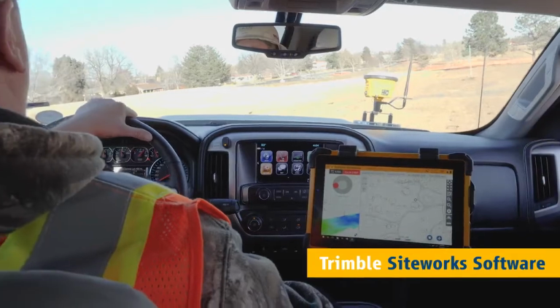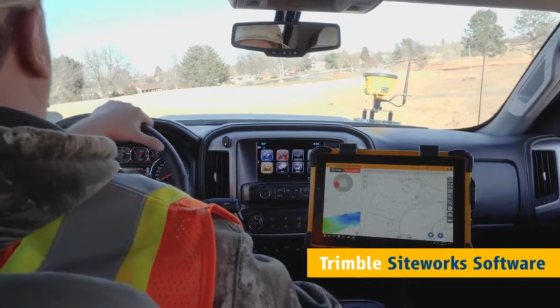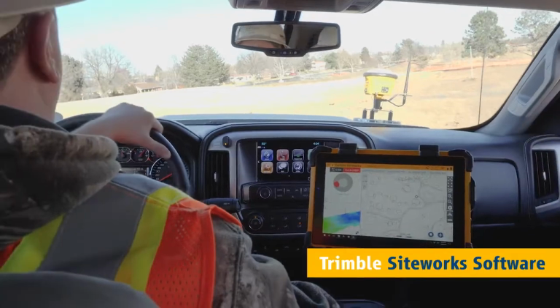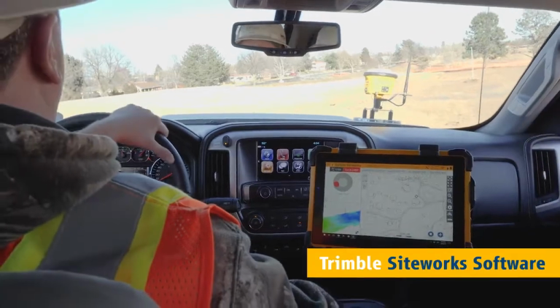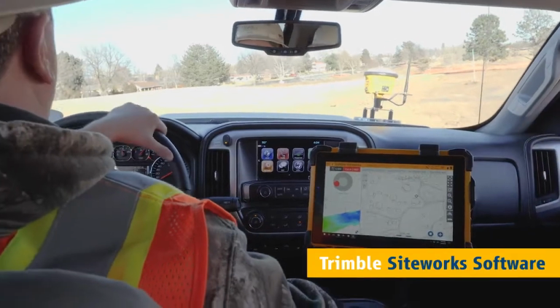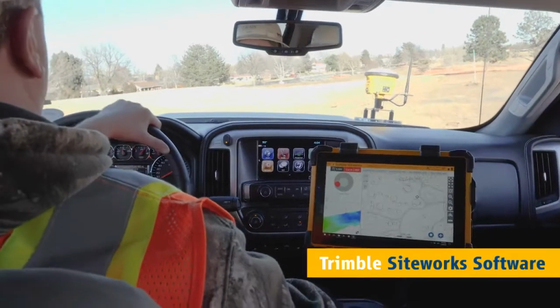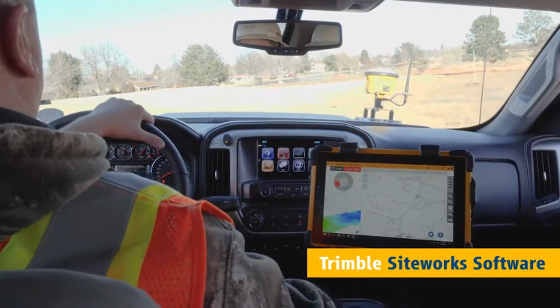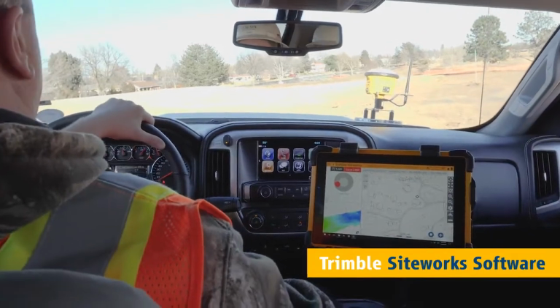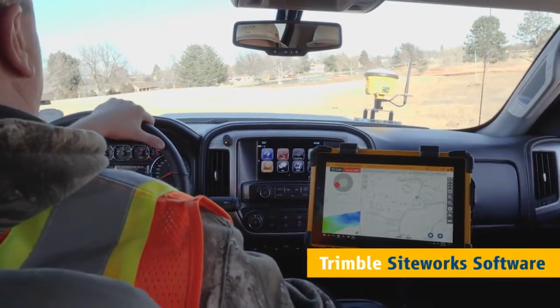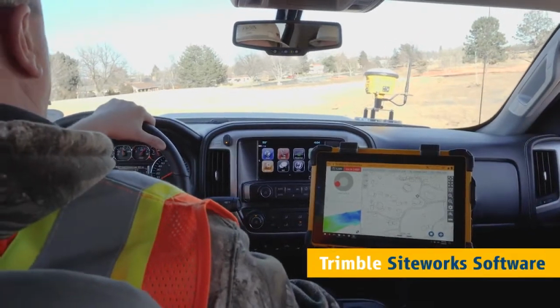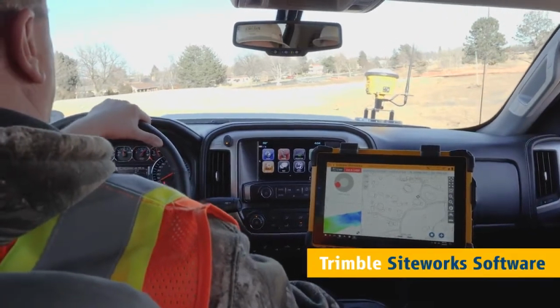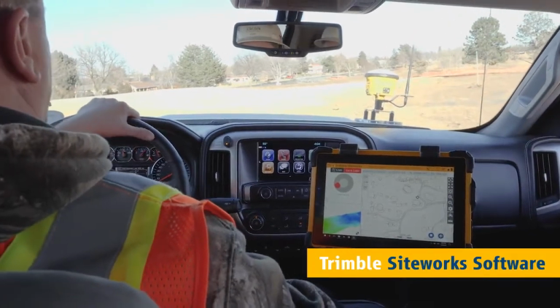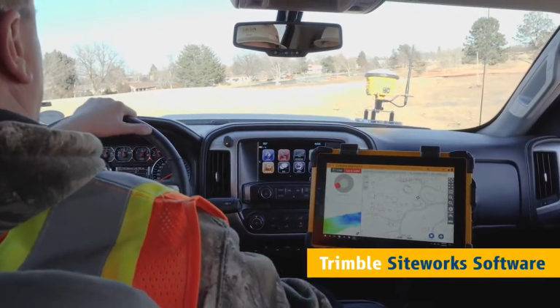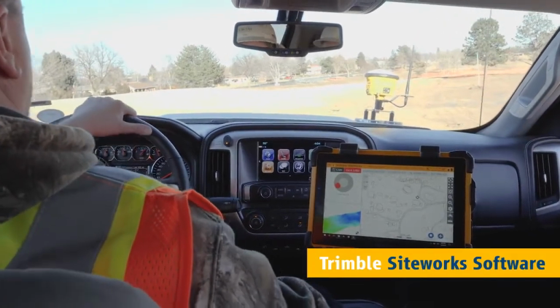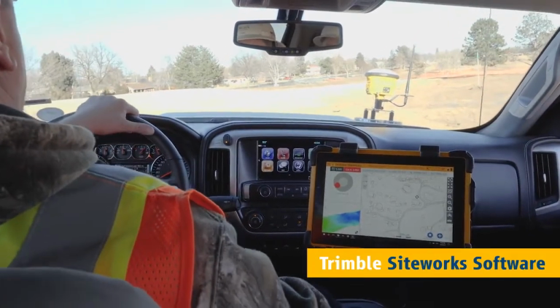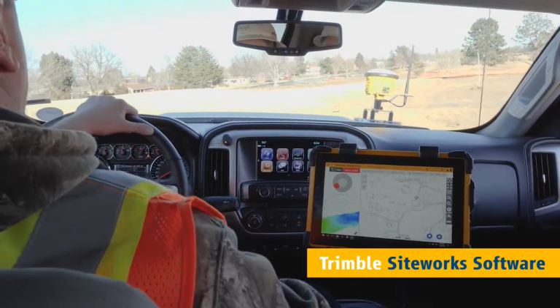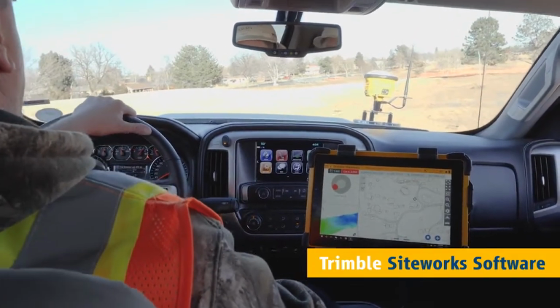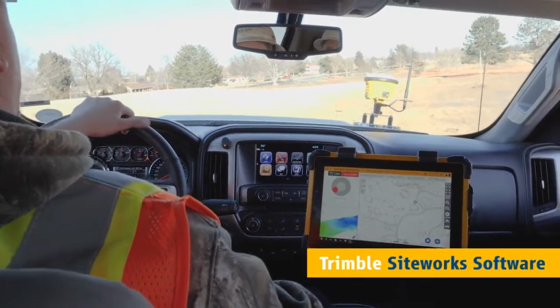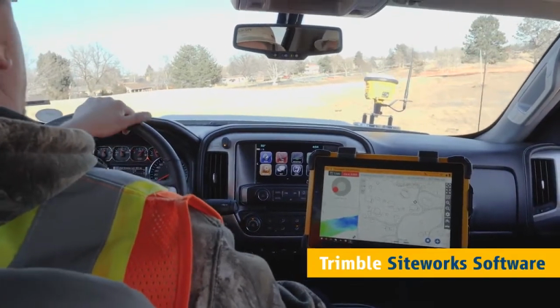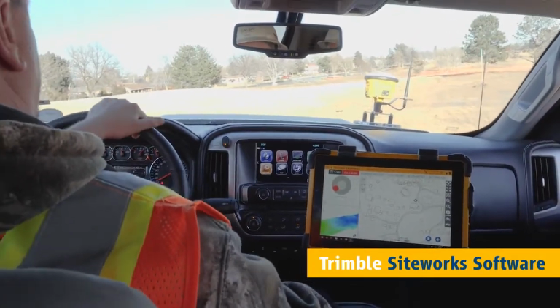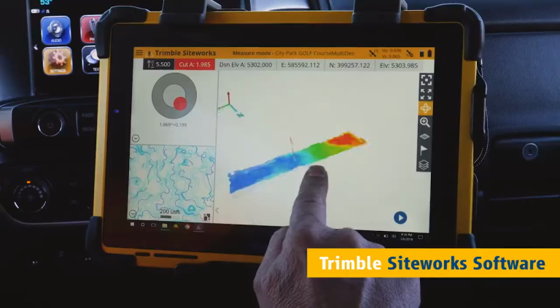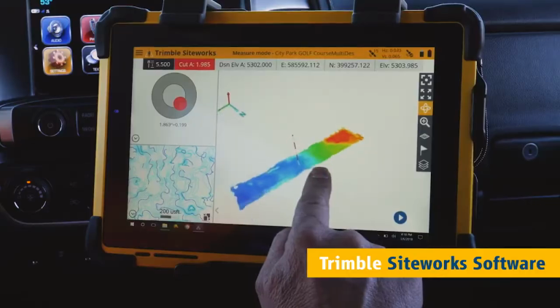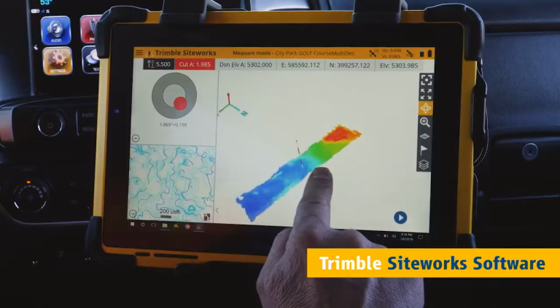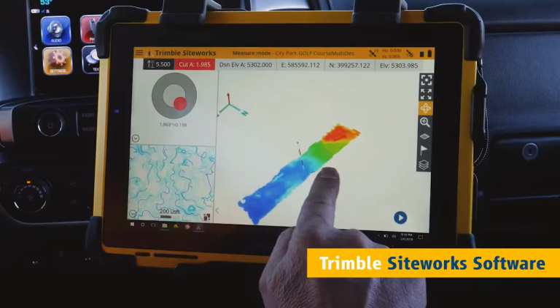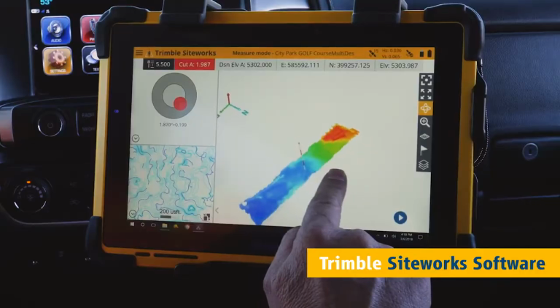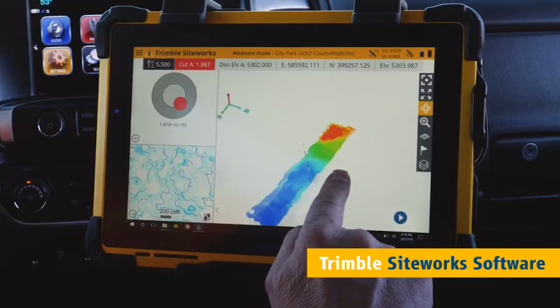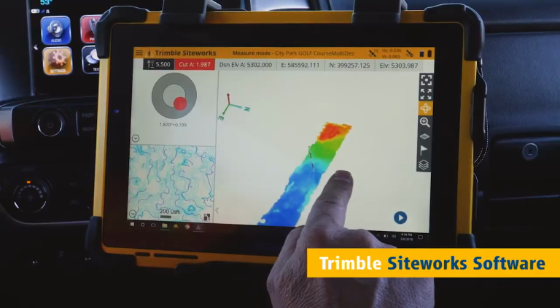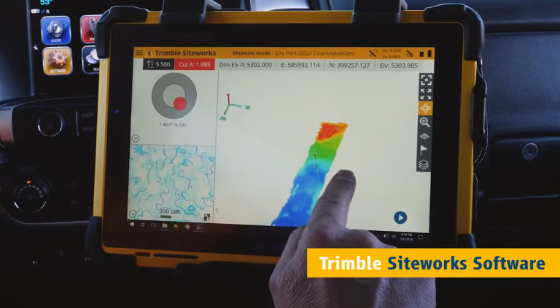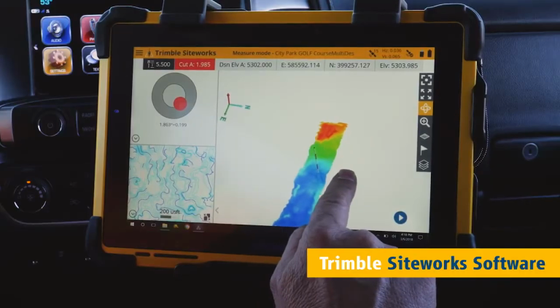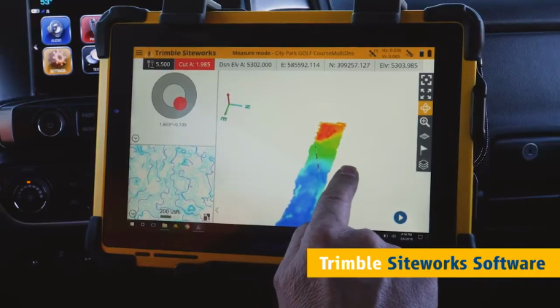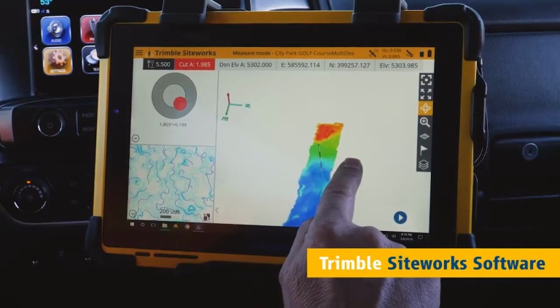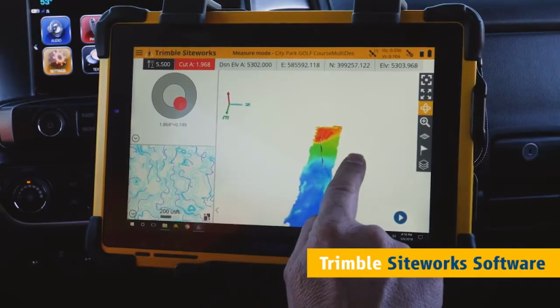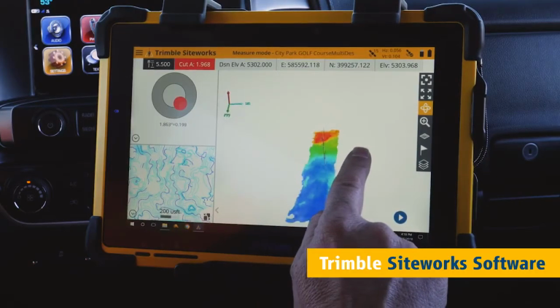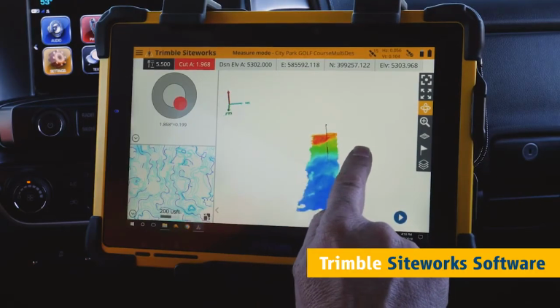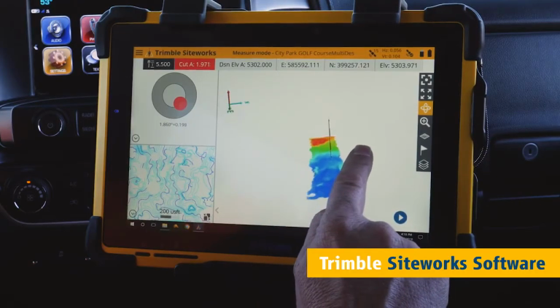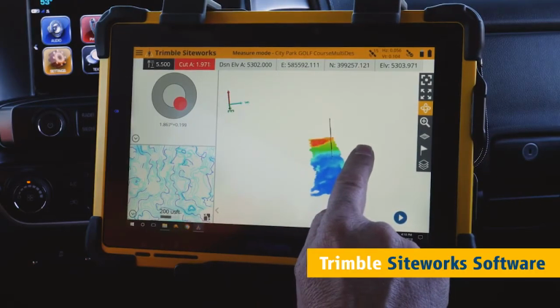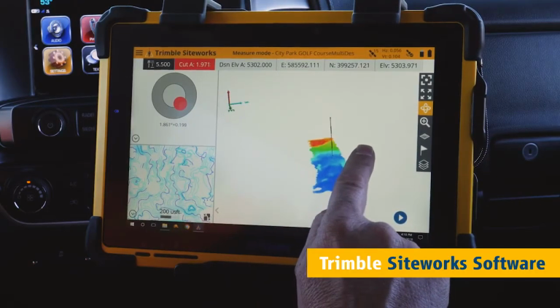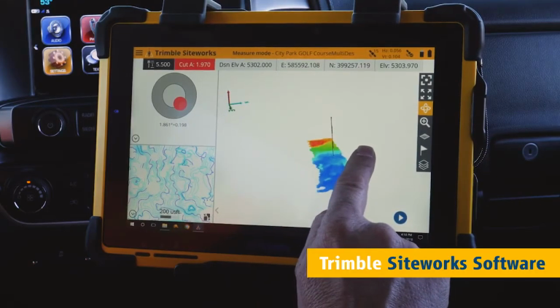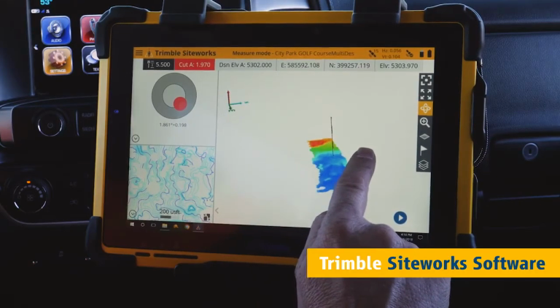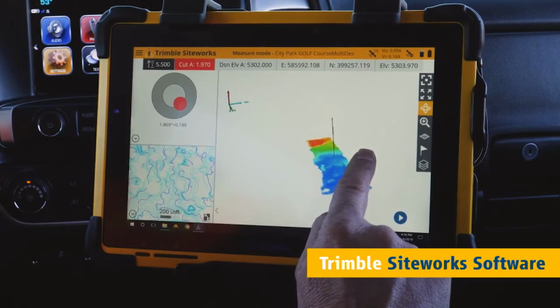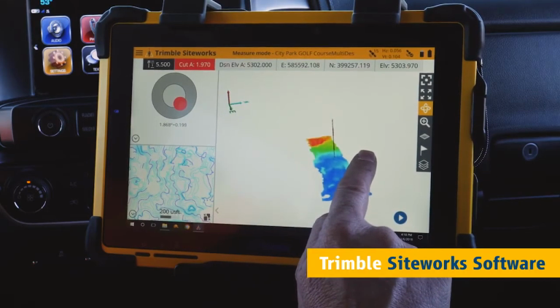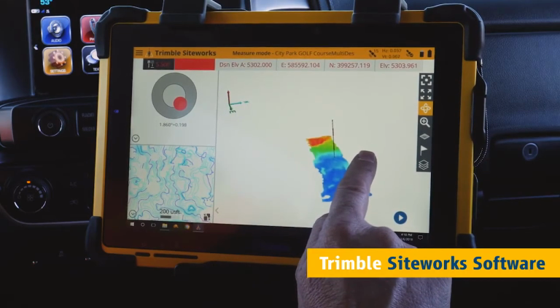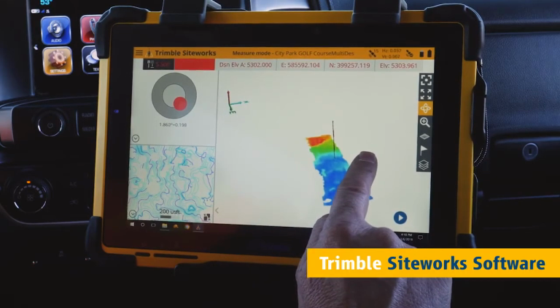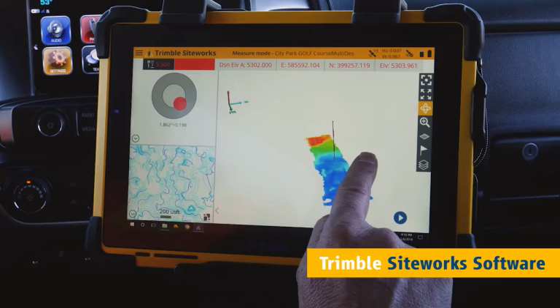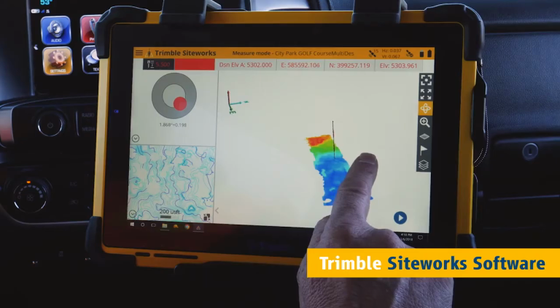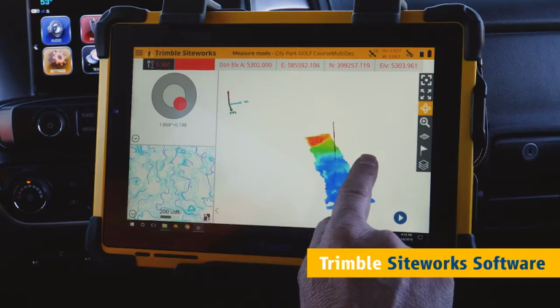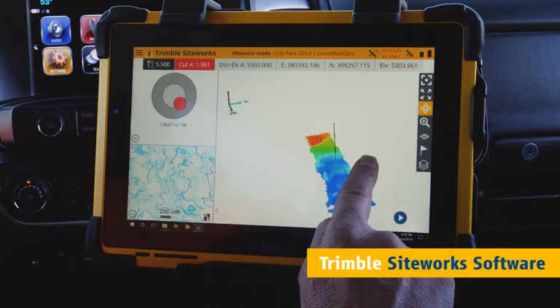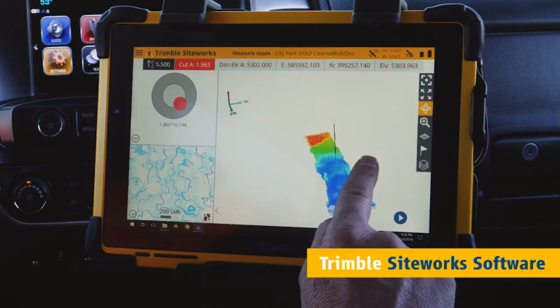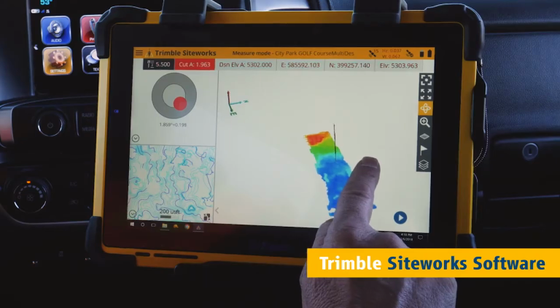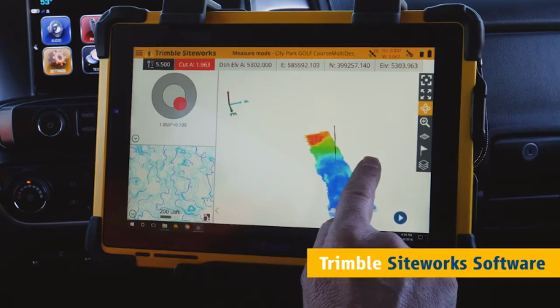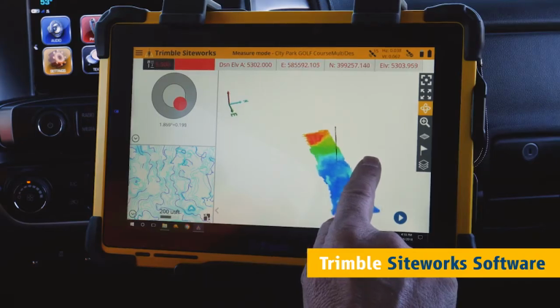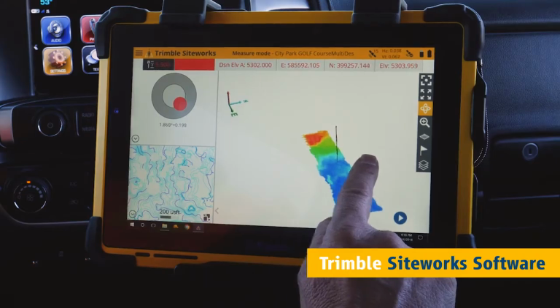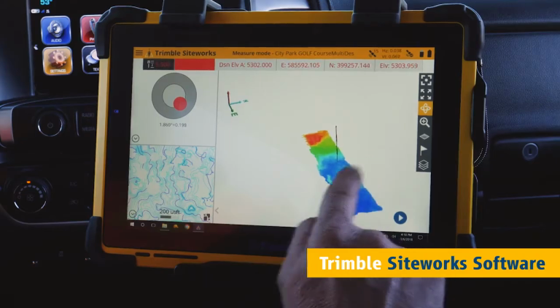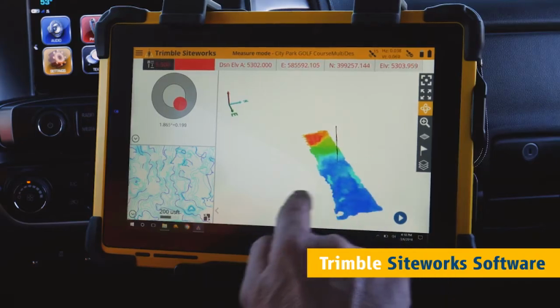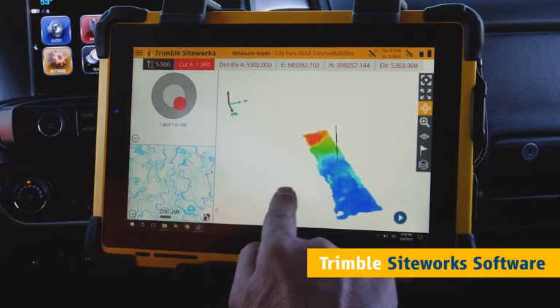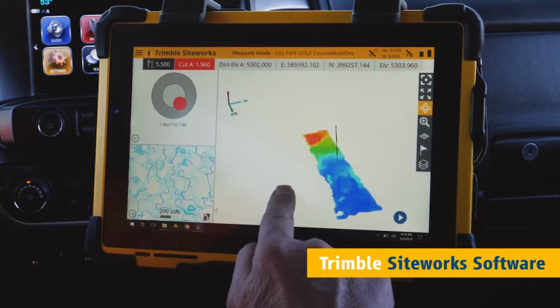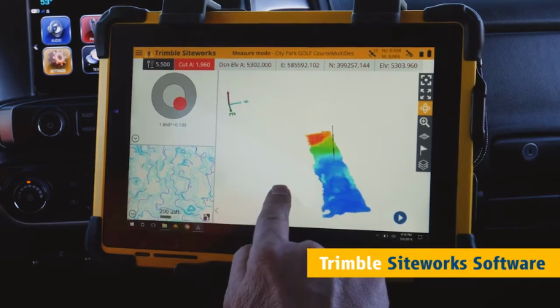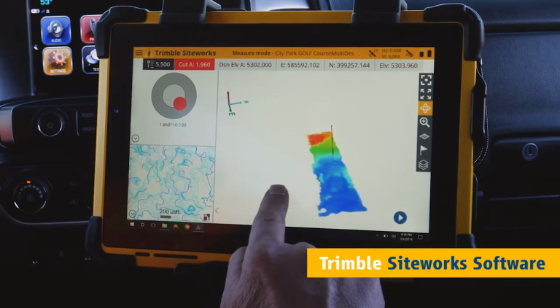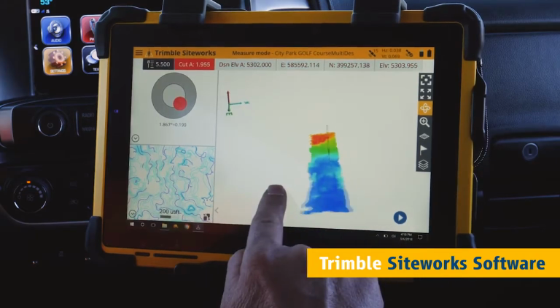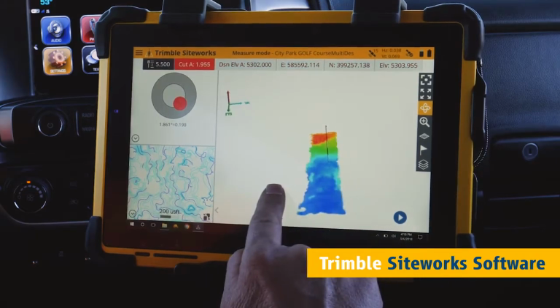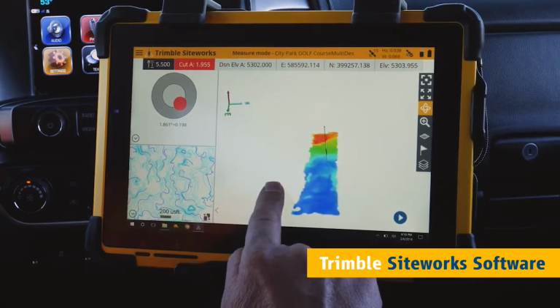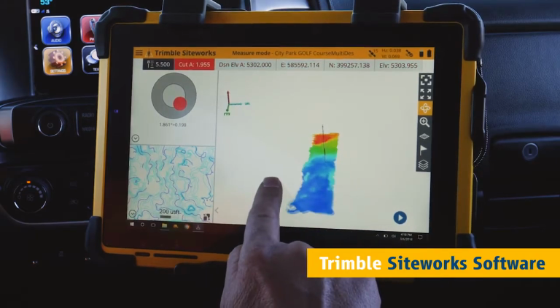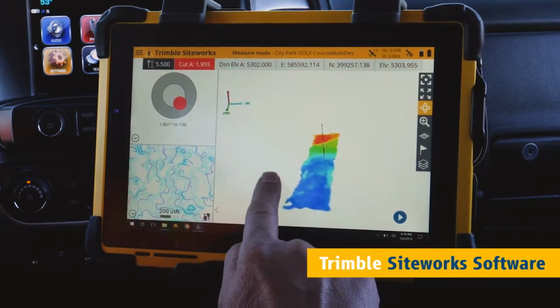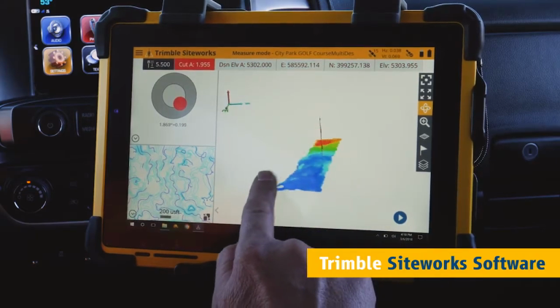Take measurements while driving. Visualize data in 3D as it's collected to minimize errors and rework.